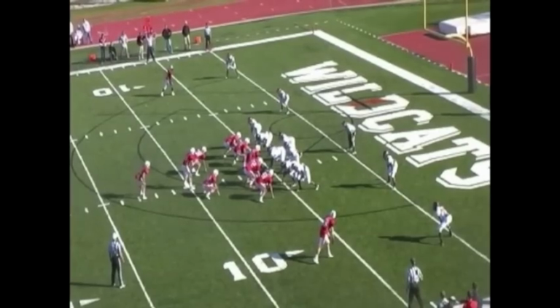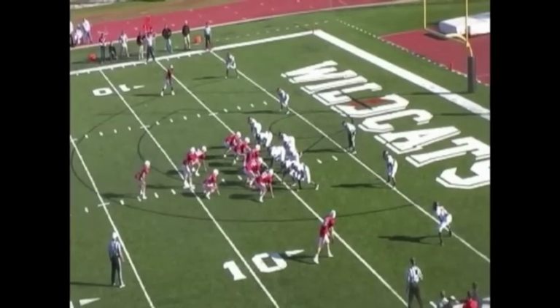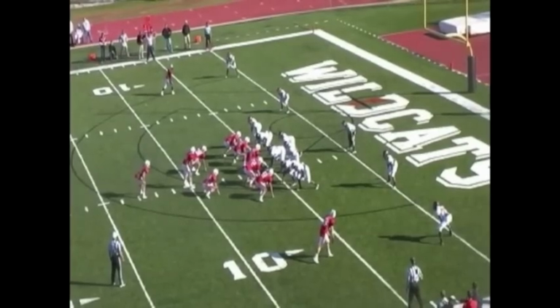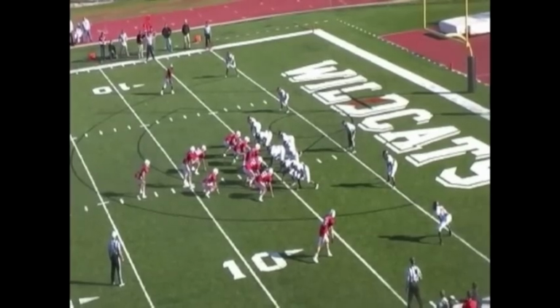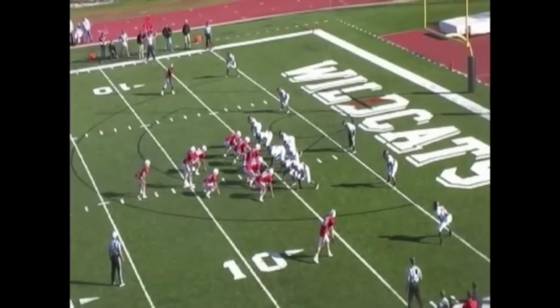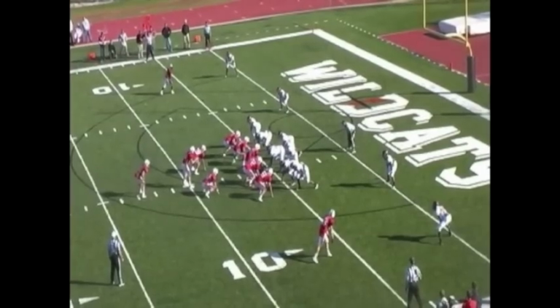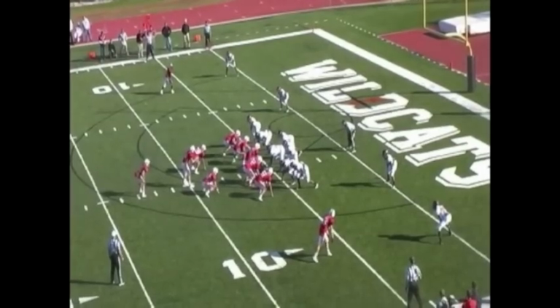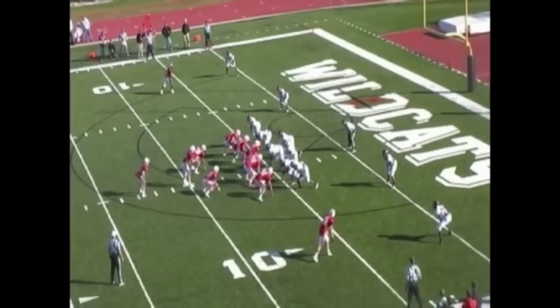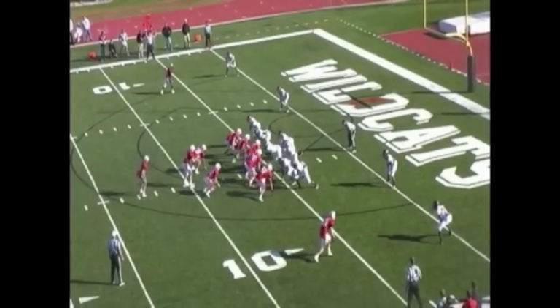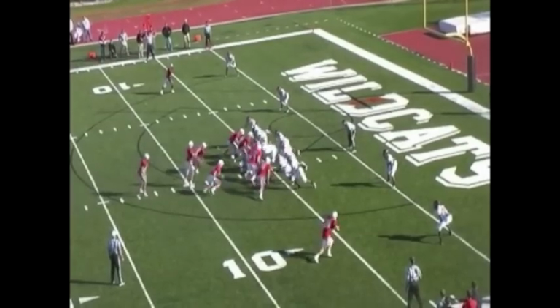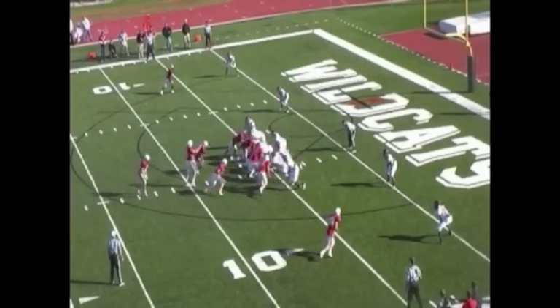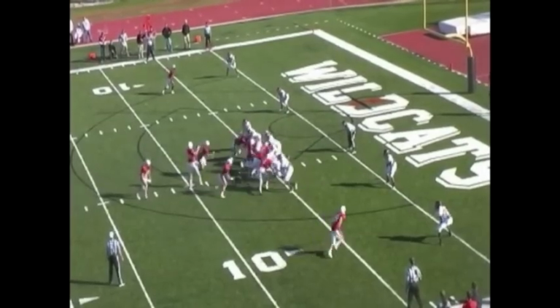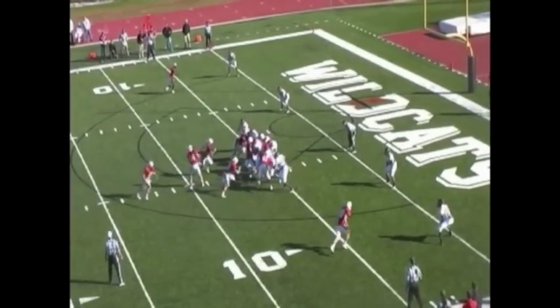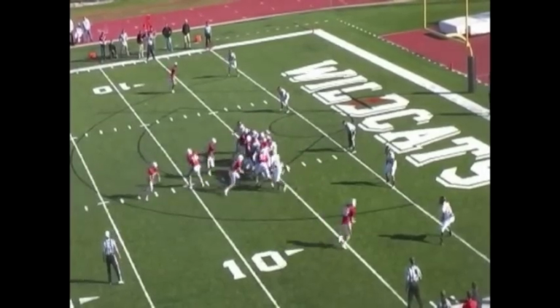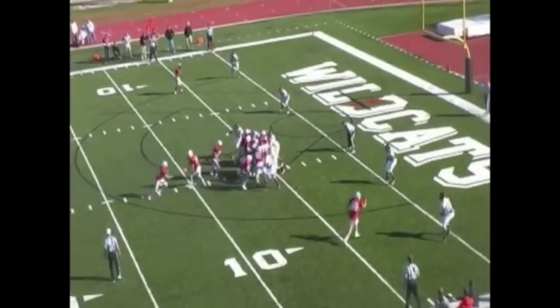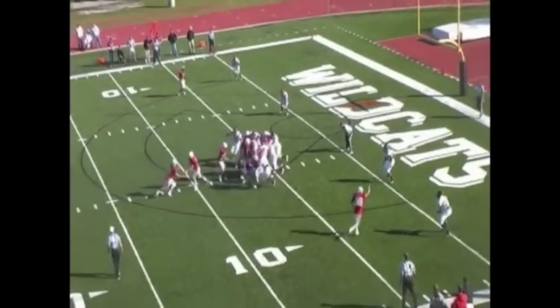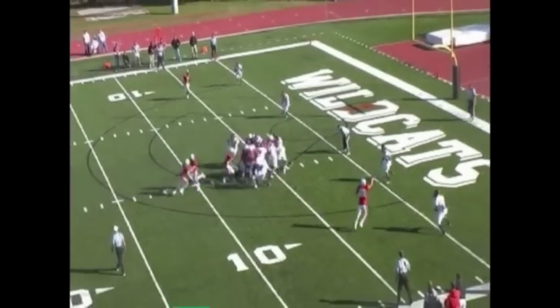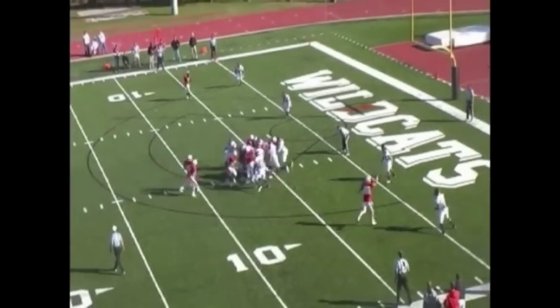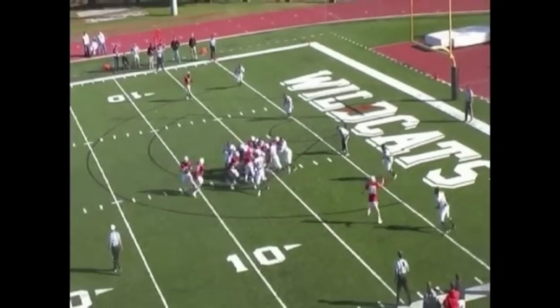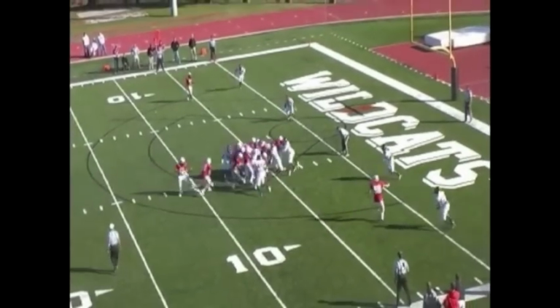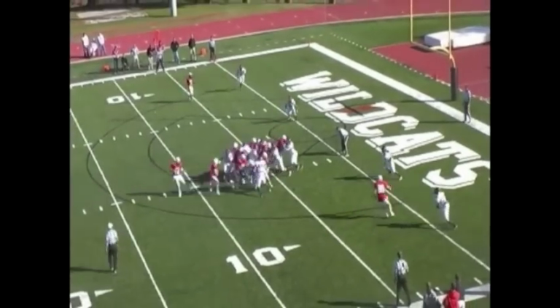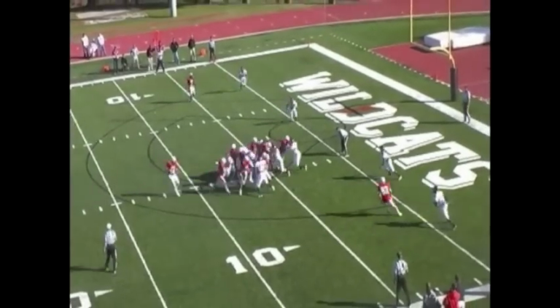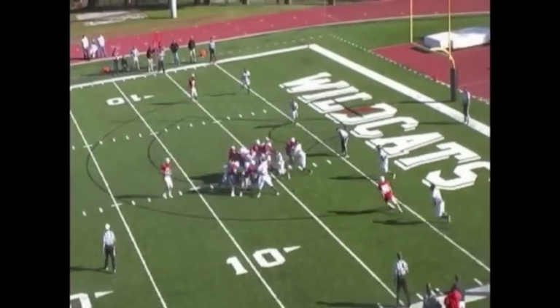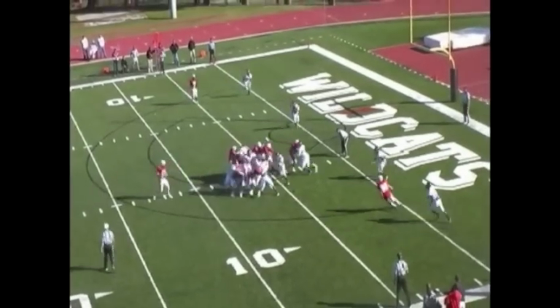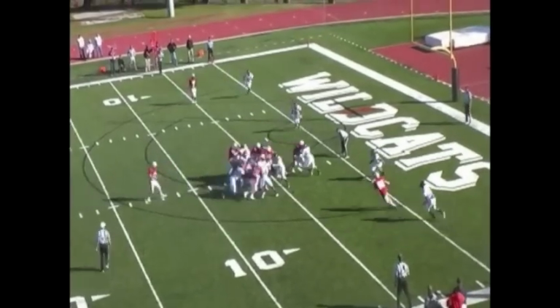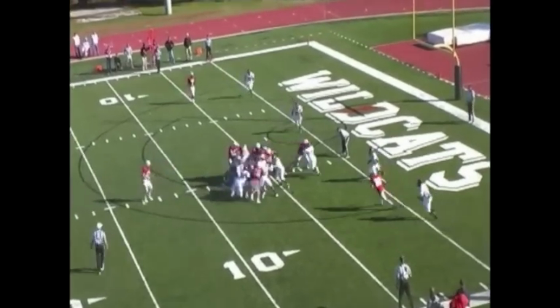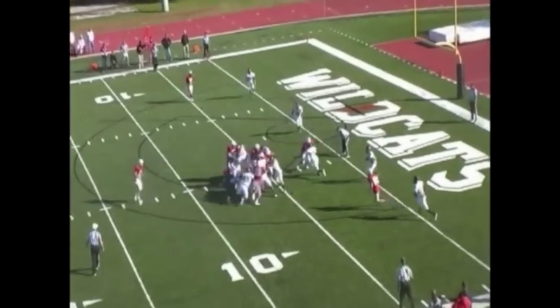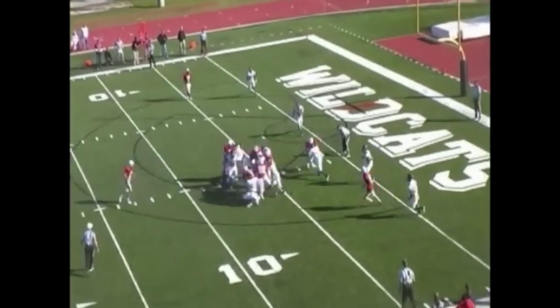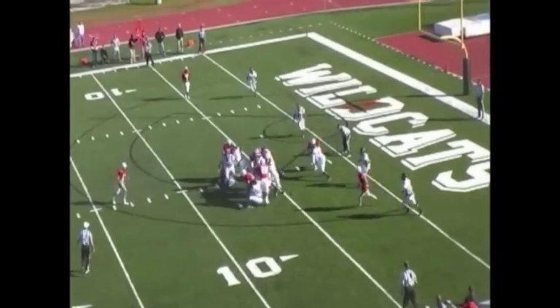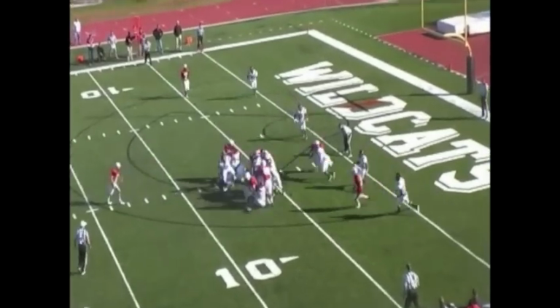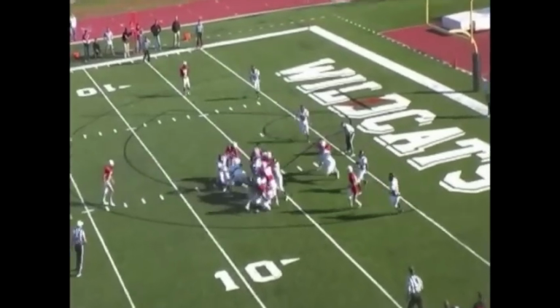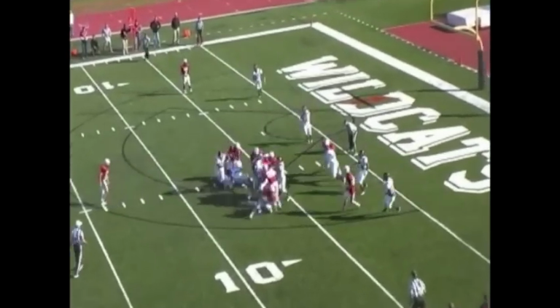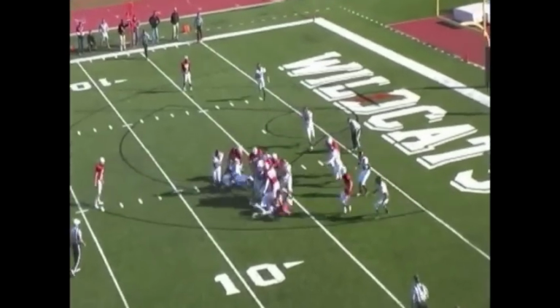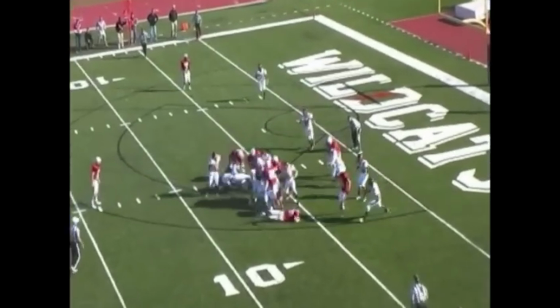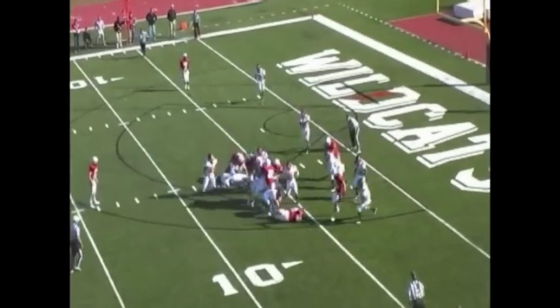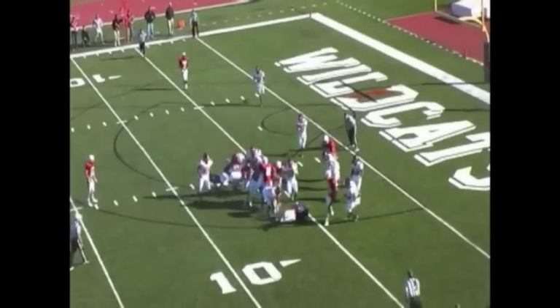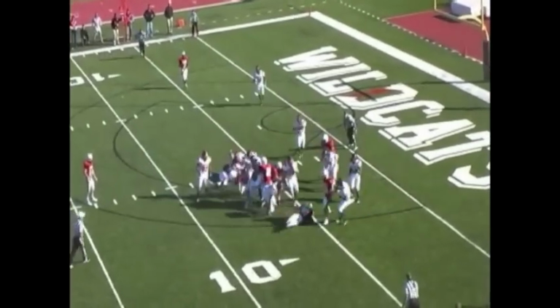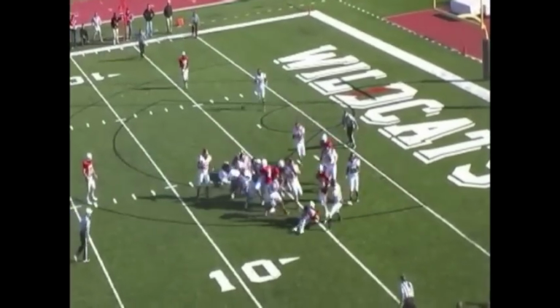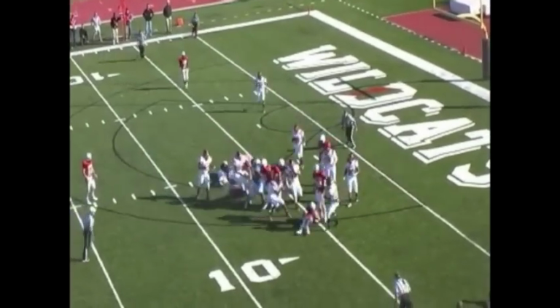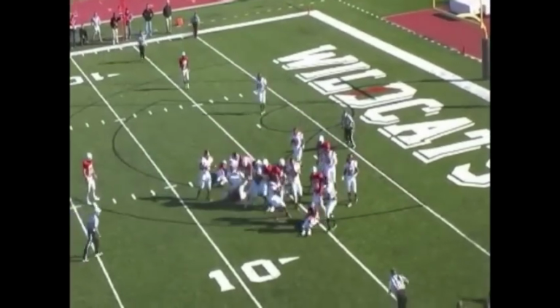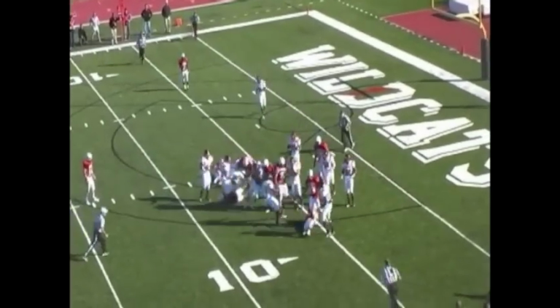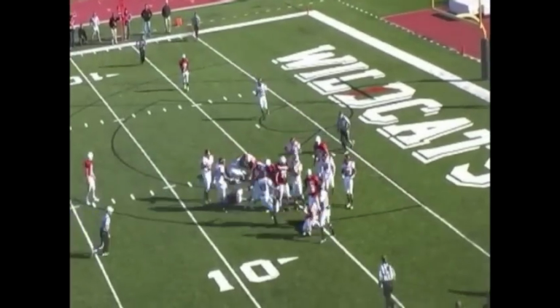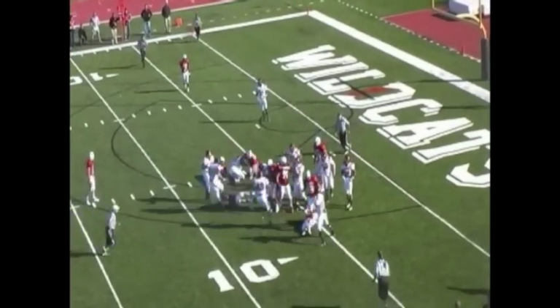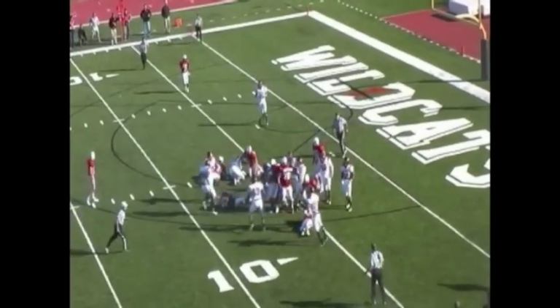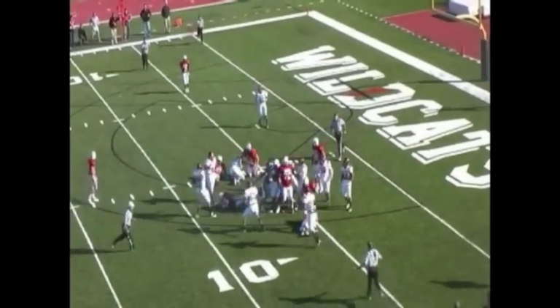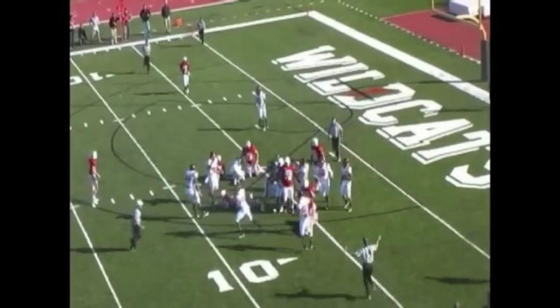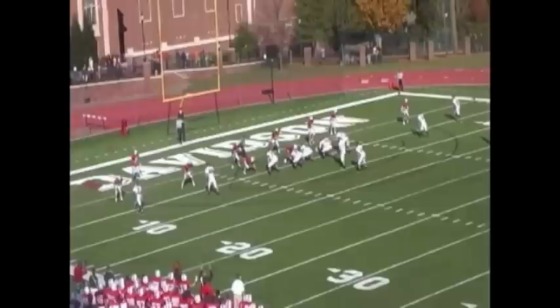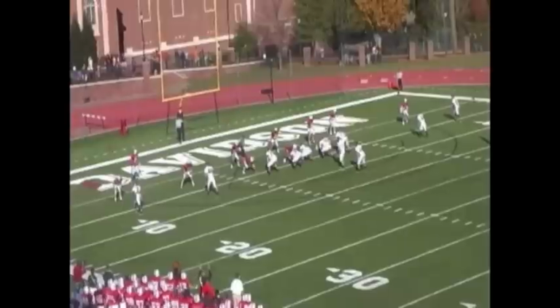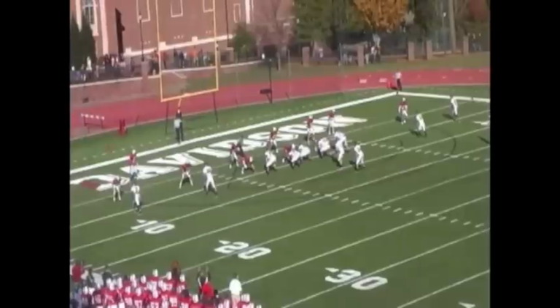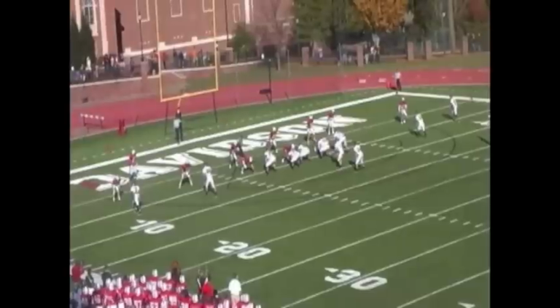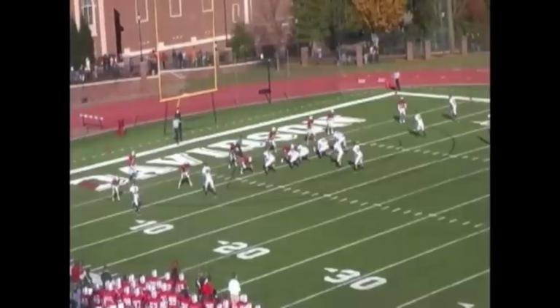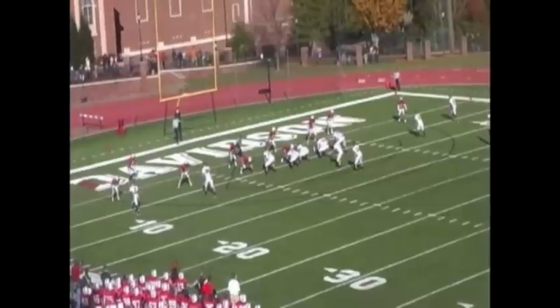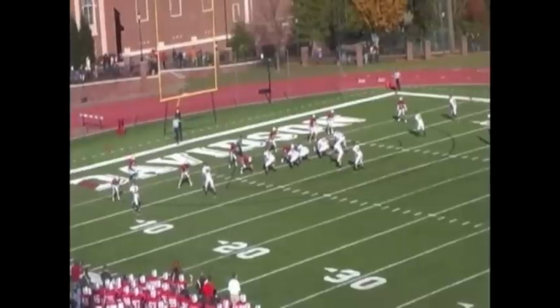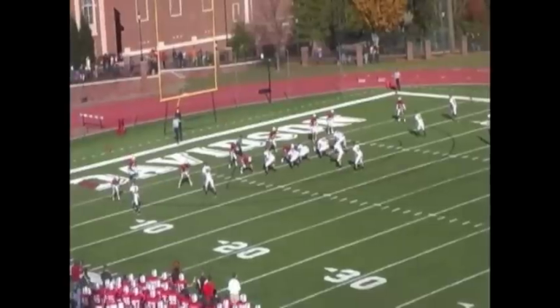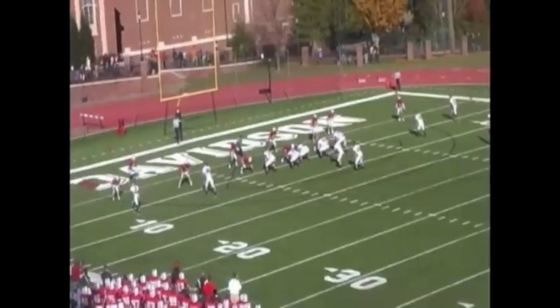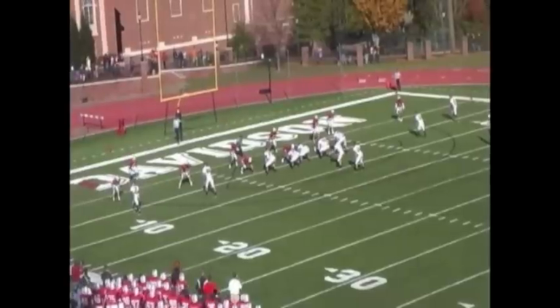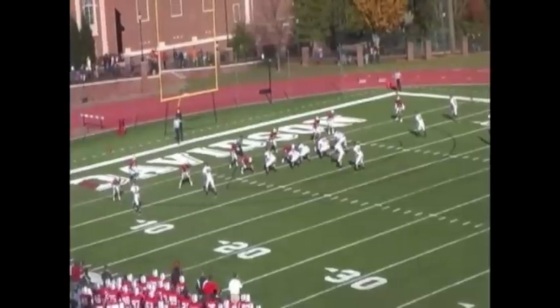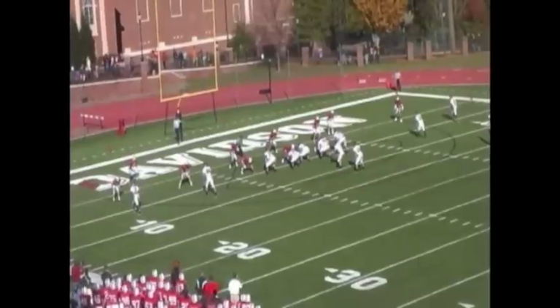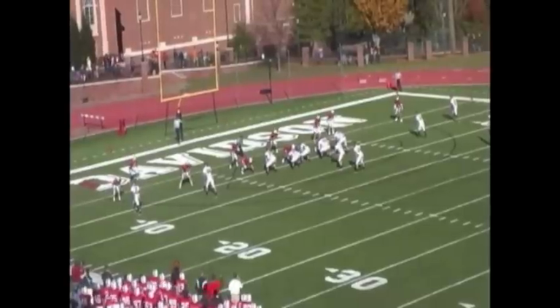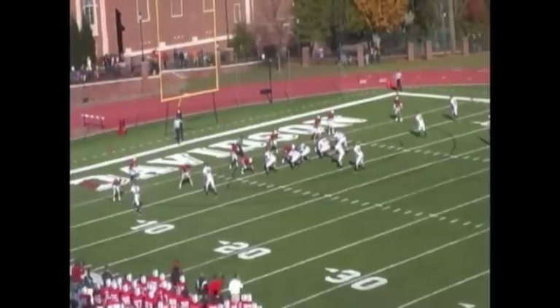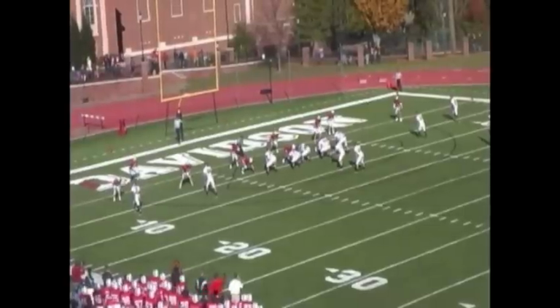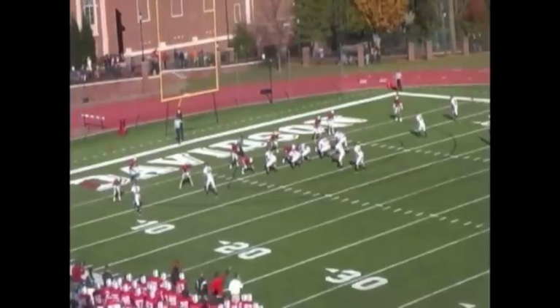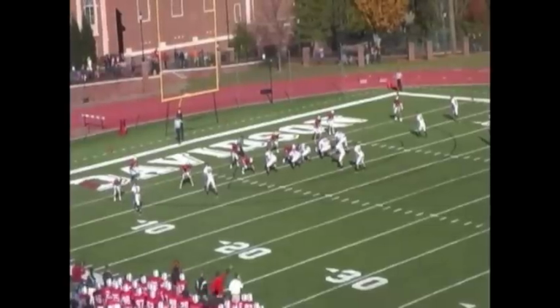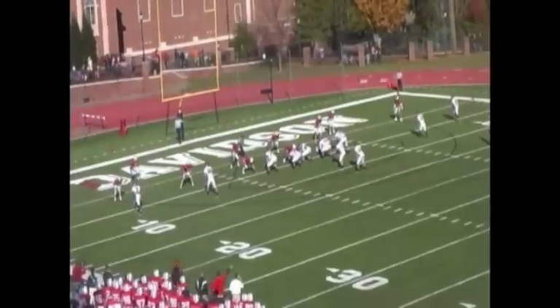Davidson going for it on fourth down. Milton Brown, the pride of Hadlock High School, says no sir. And we go to a third overtime.